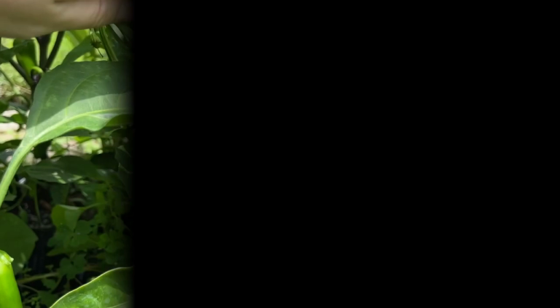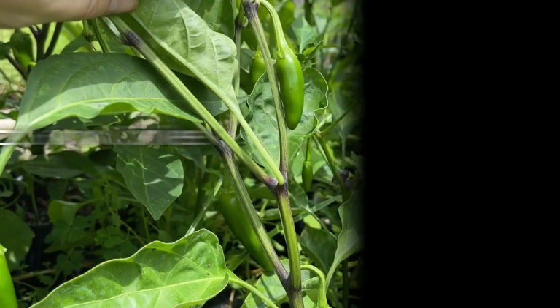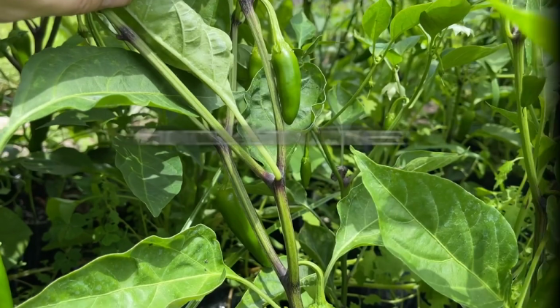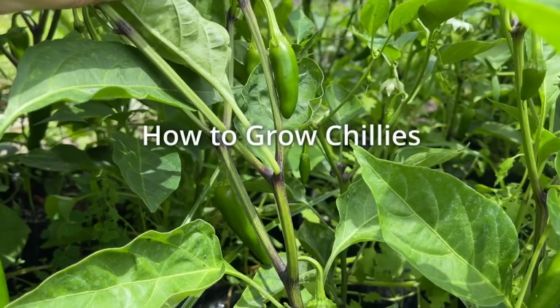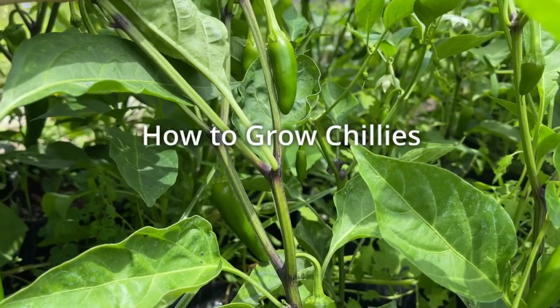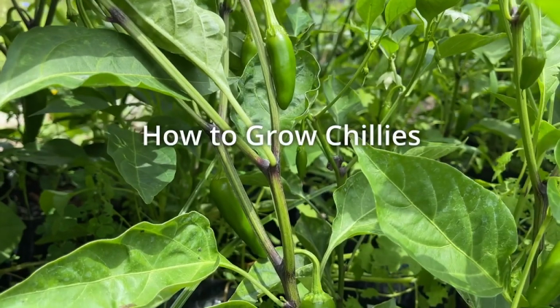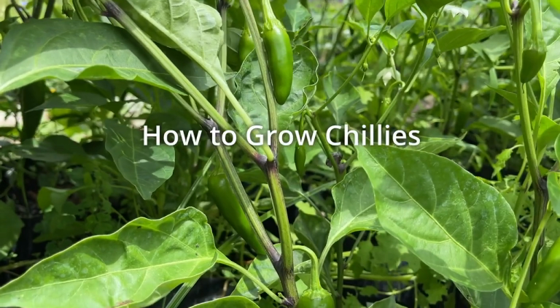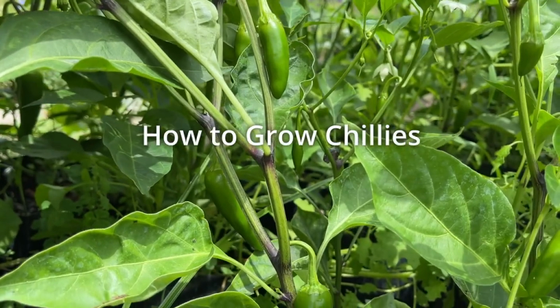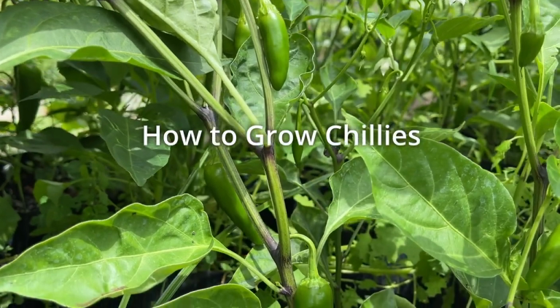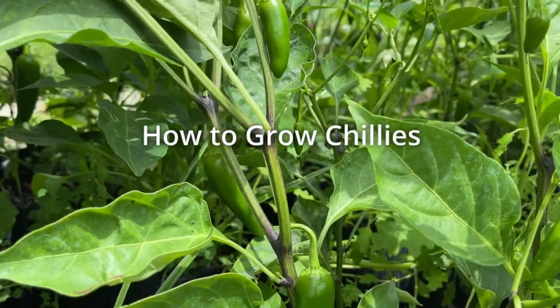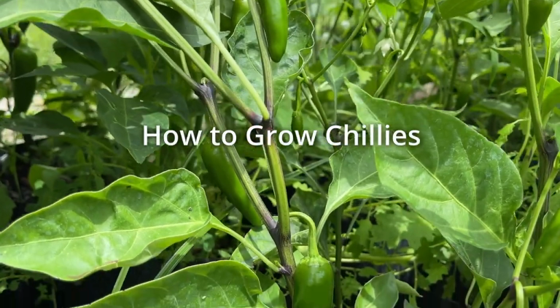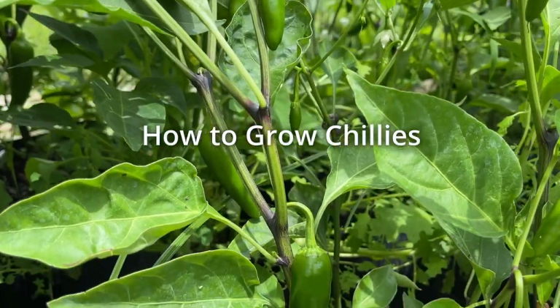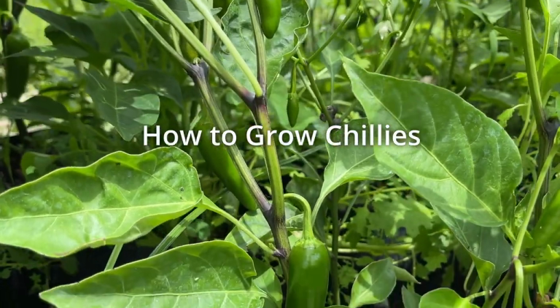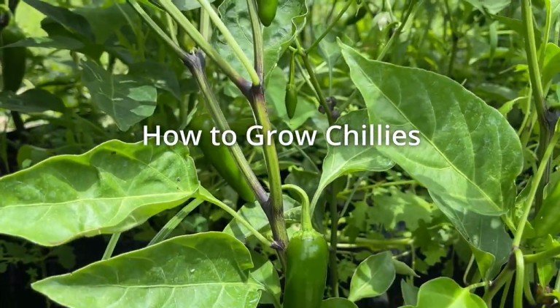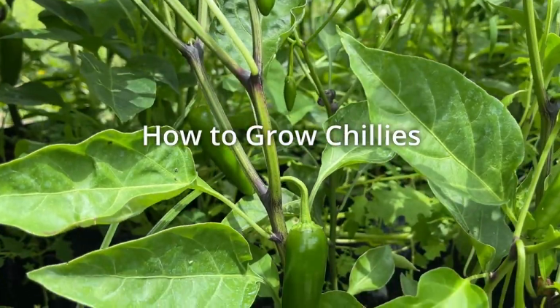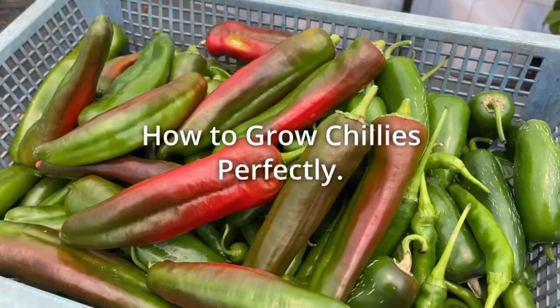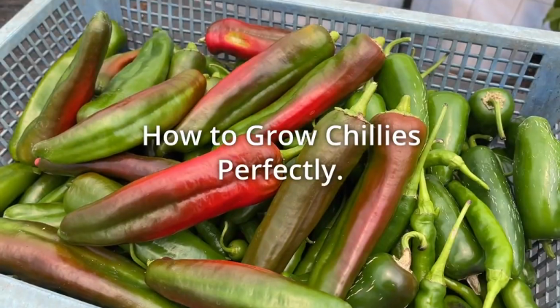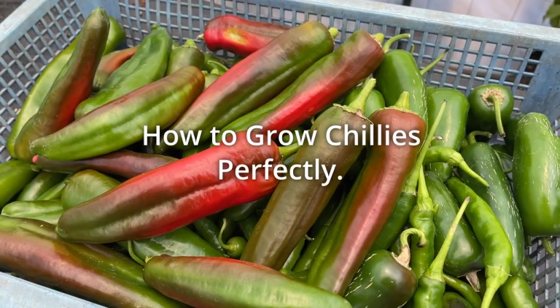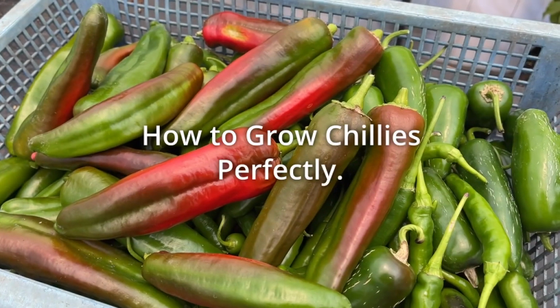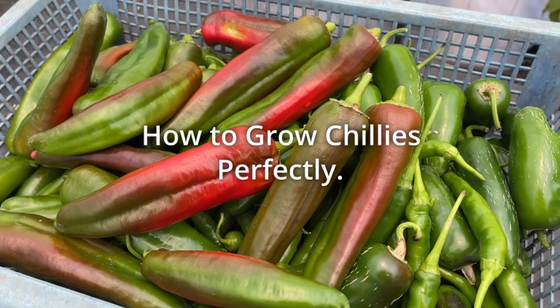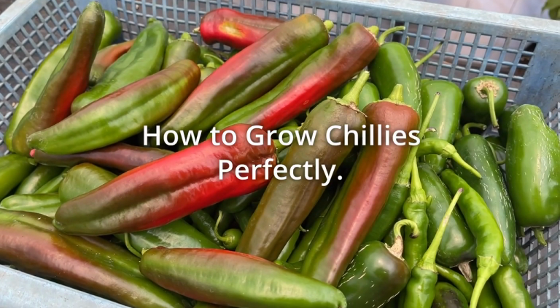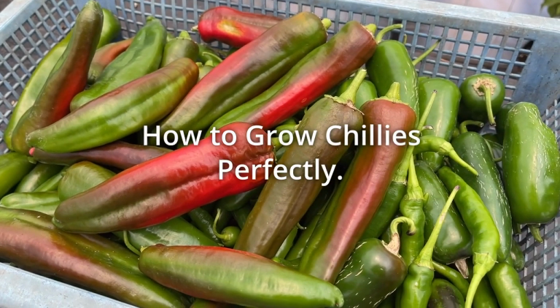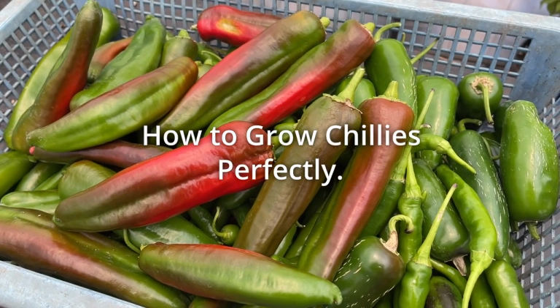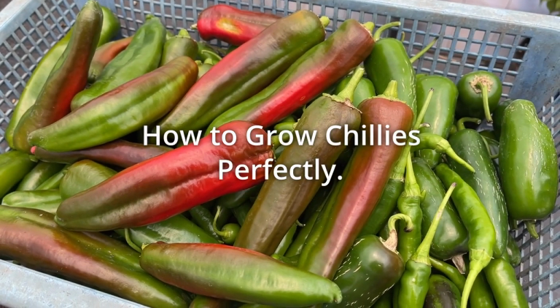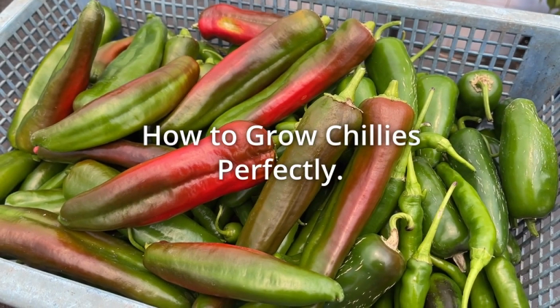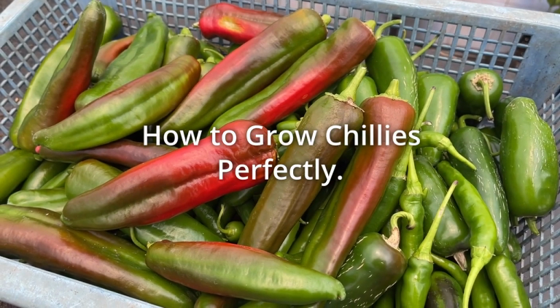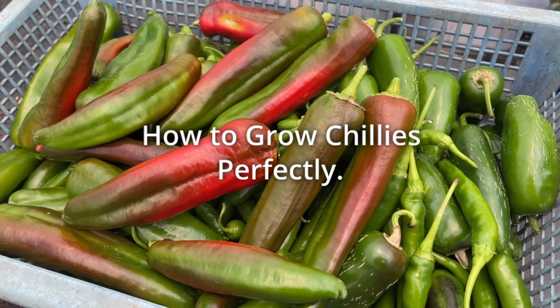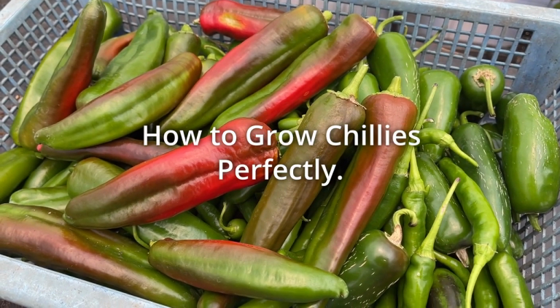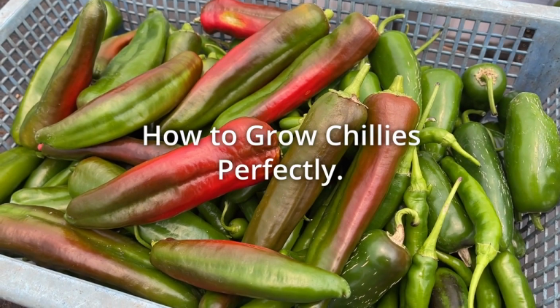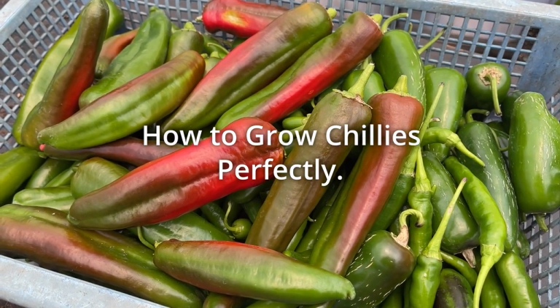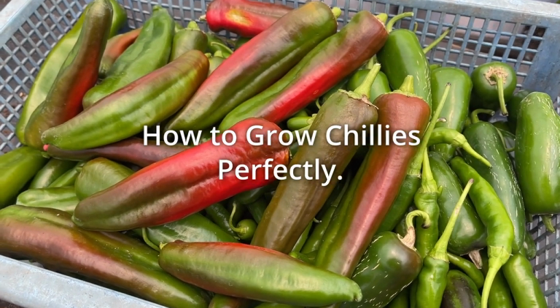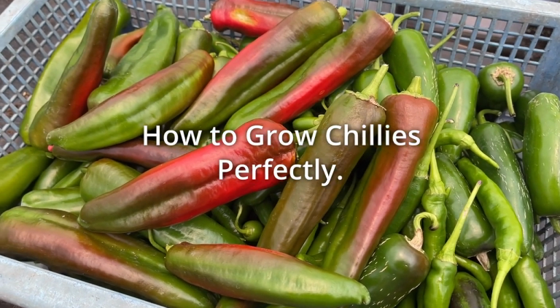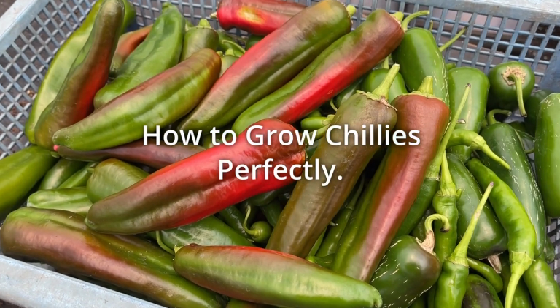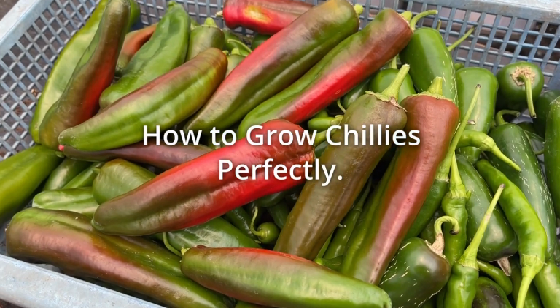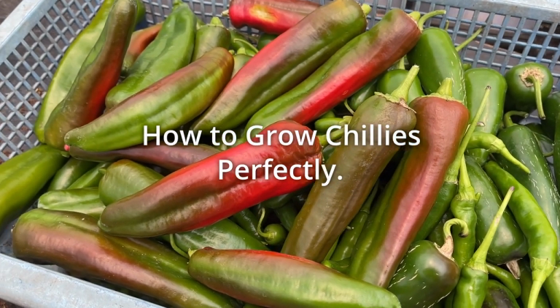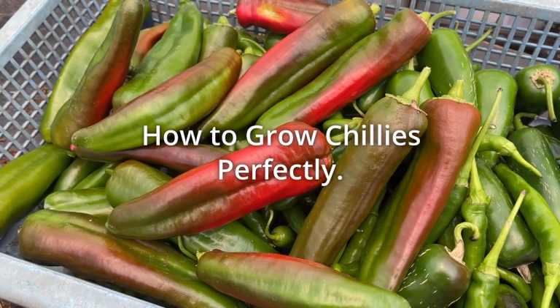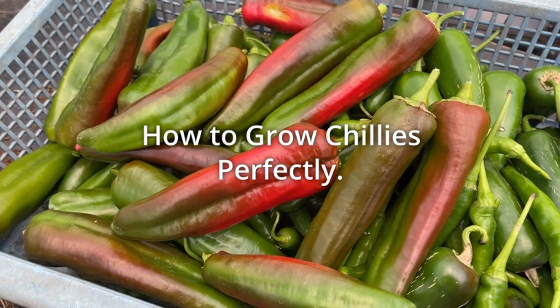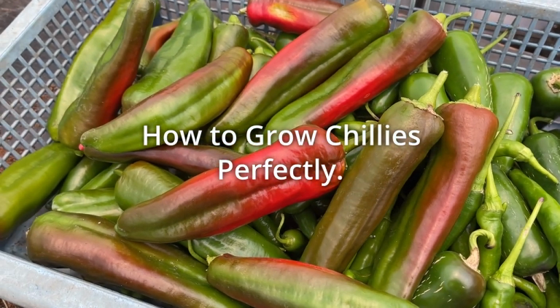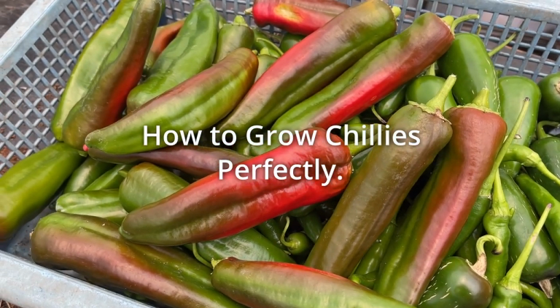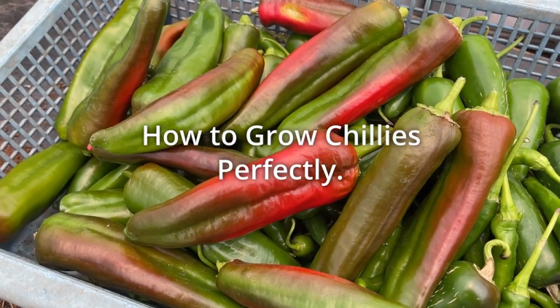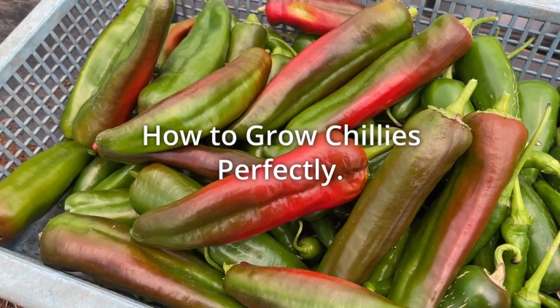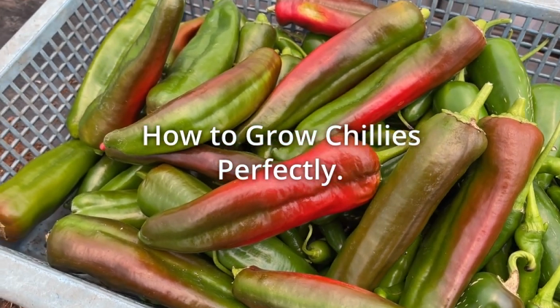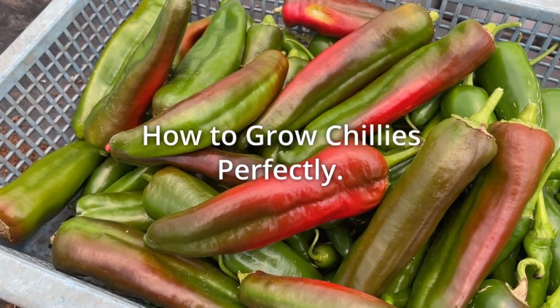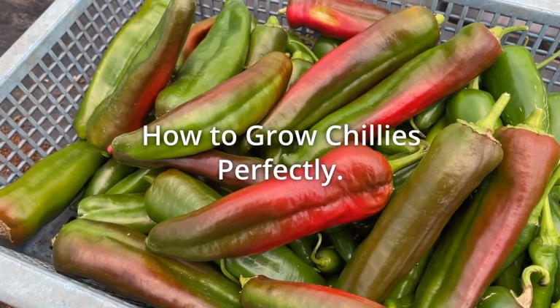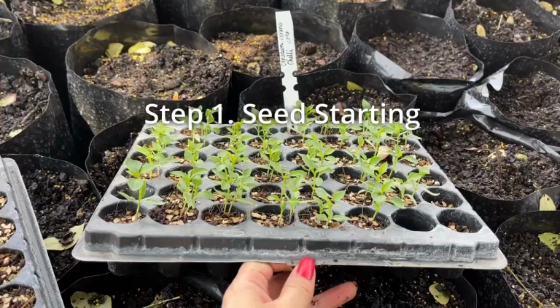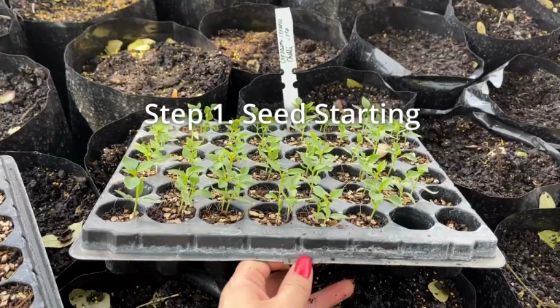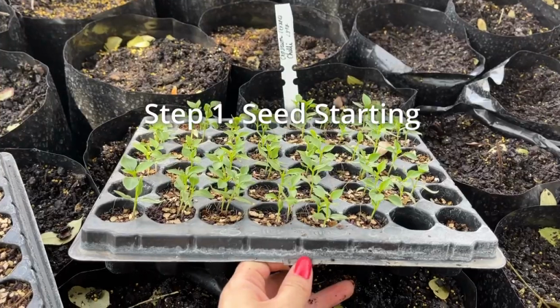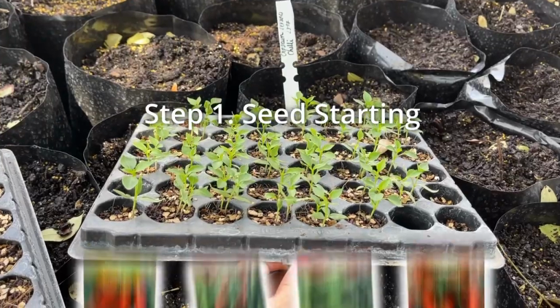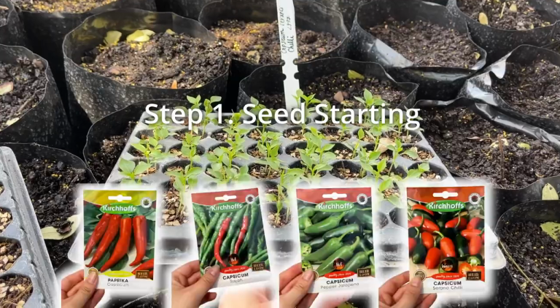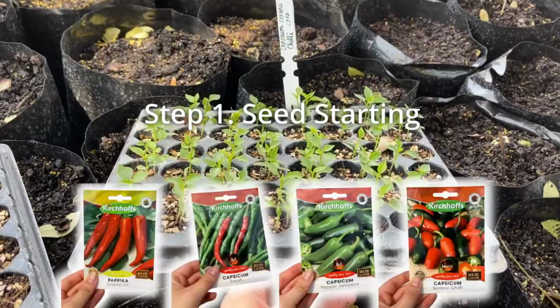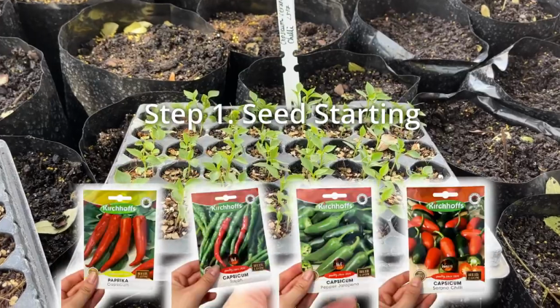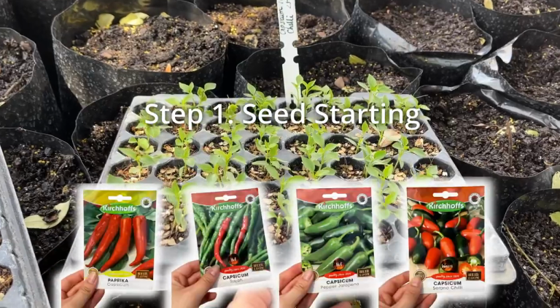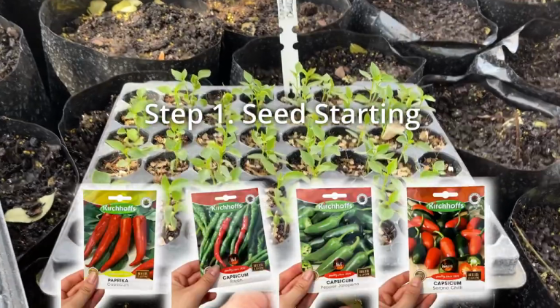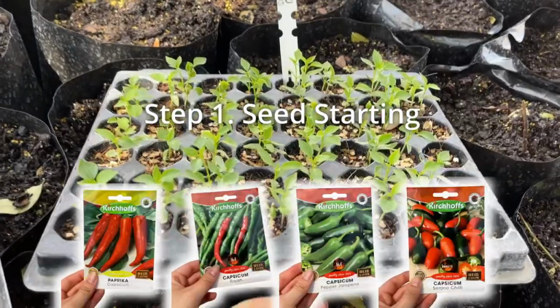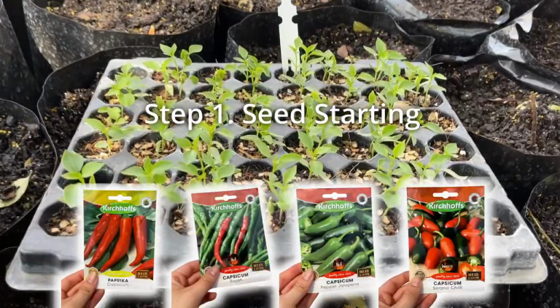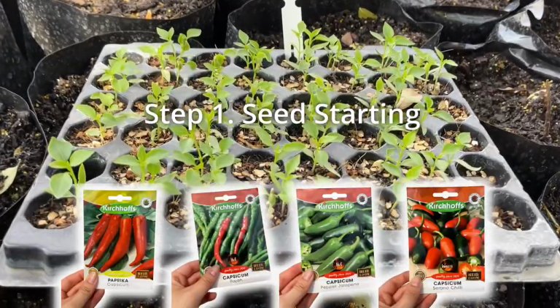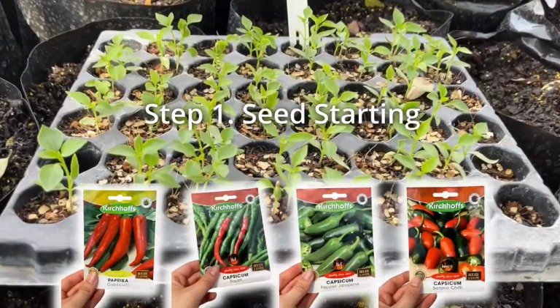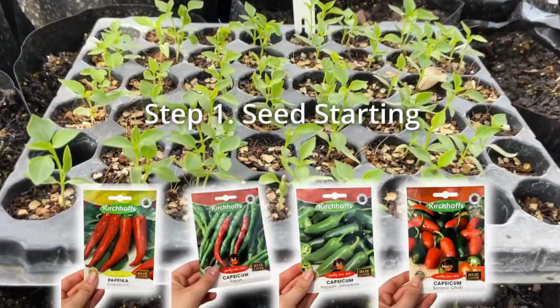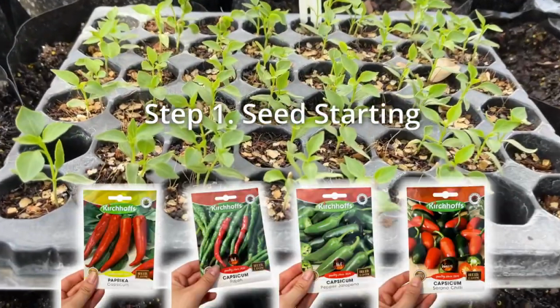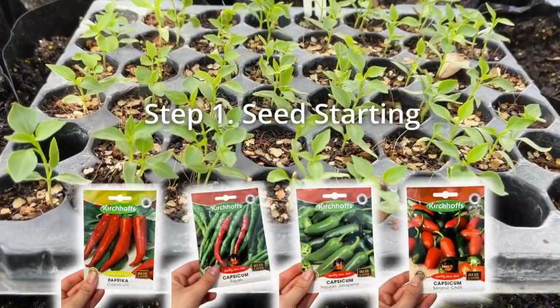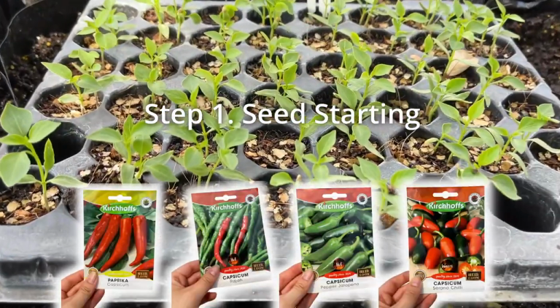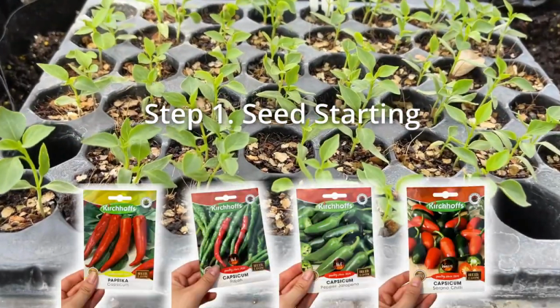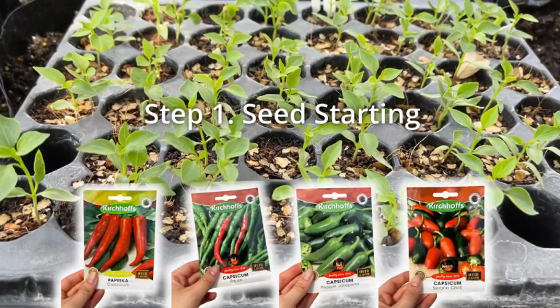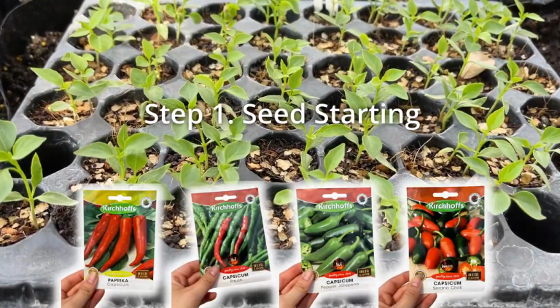In this video, we show you how to grow perfect chili peppers every time at home. Let's begin with how to start your chili seeds.